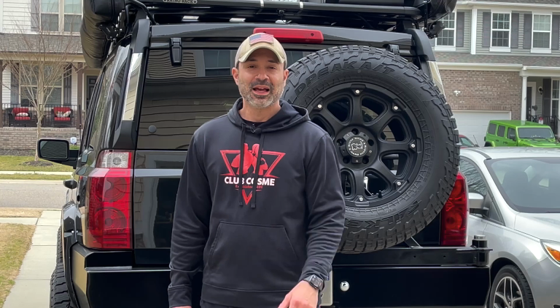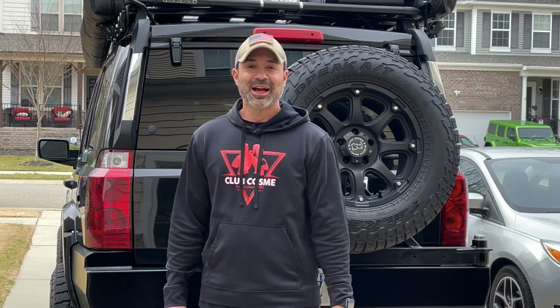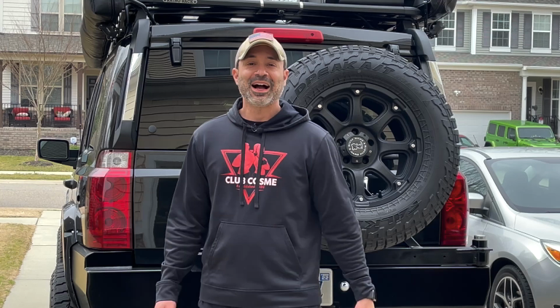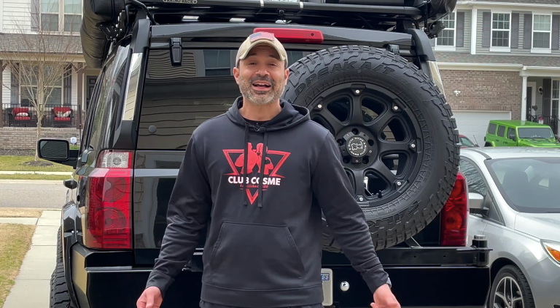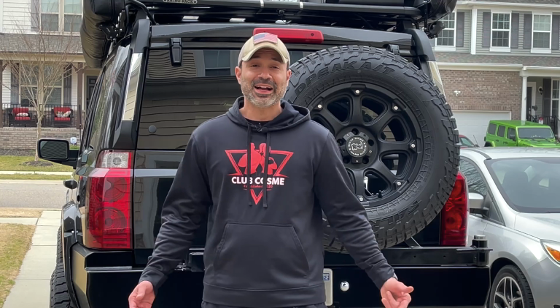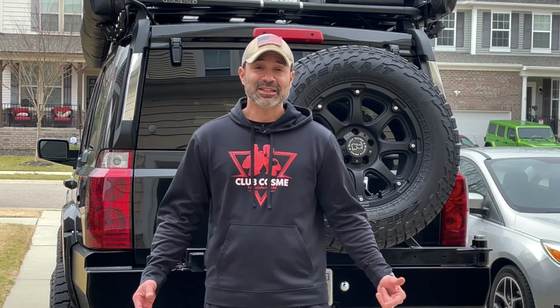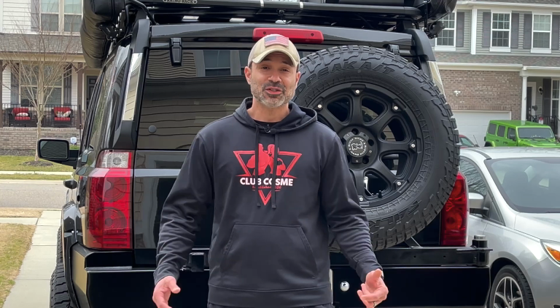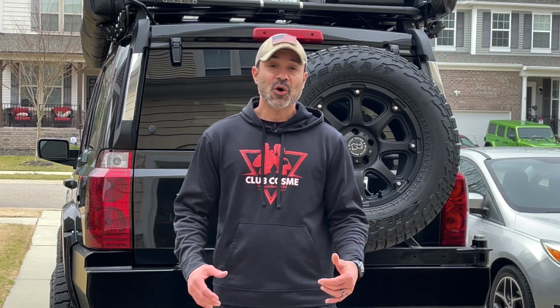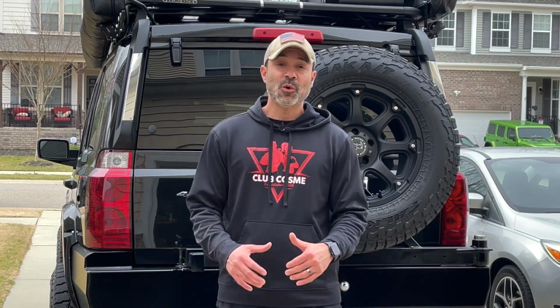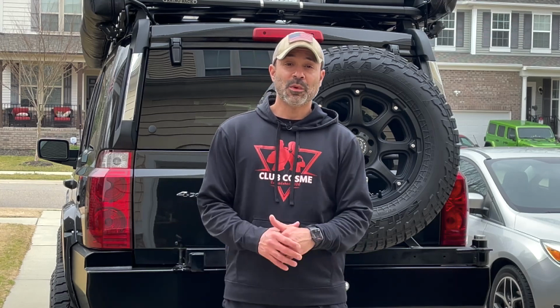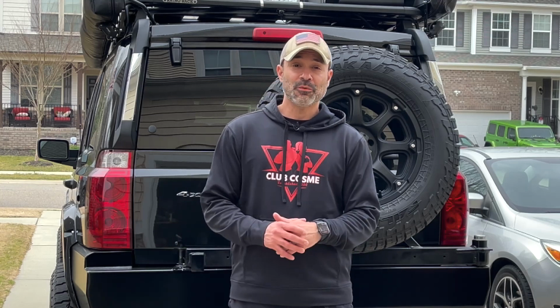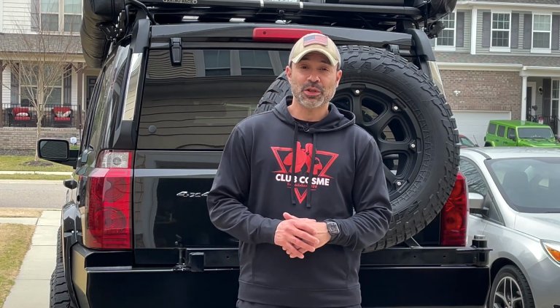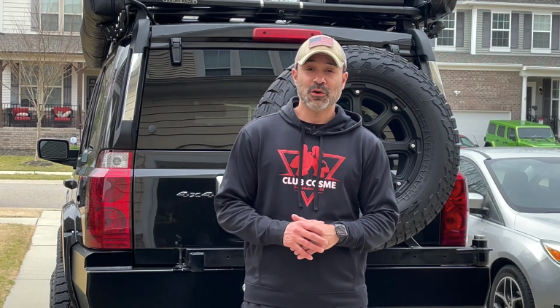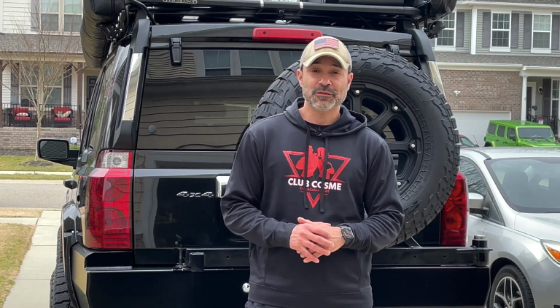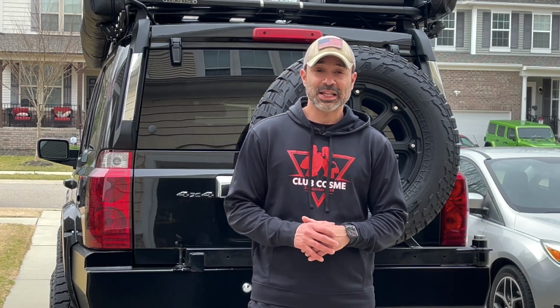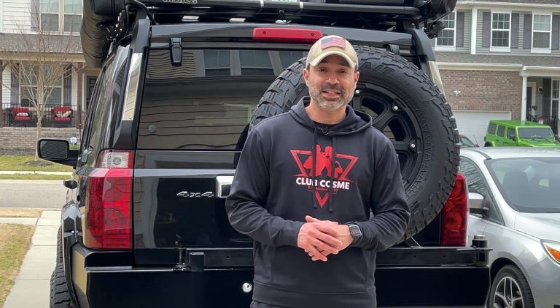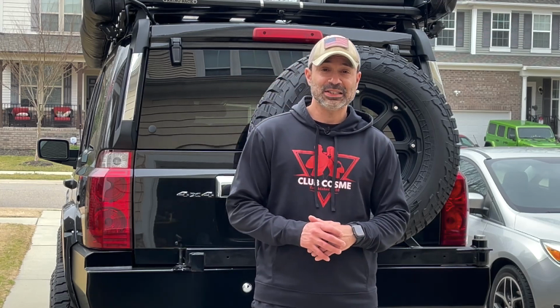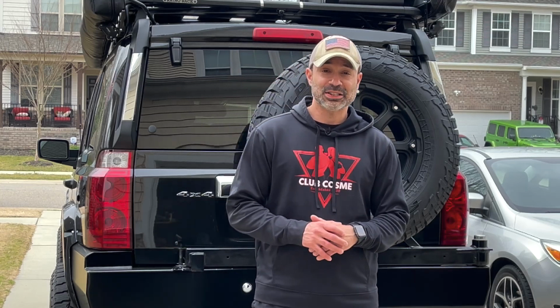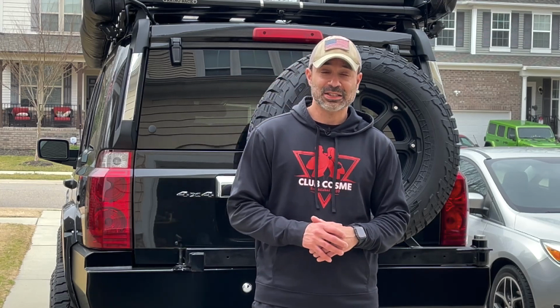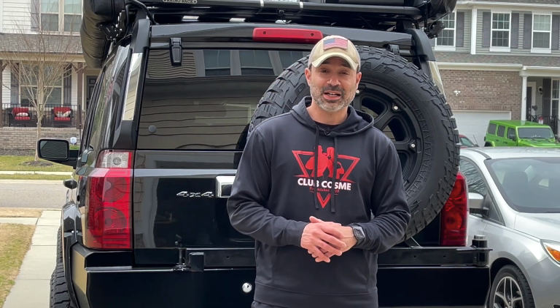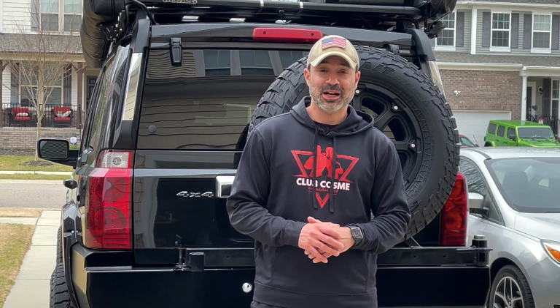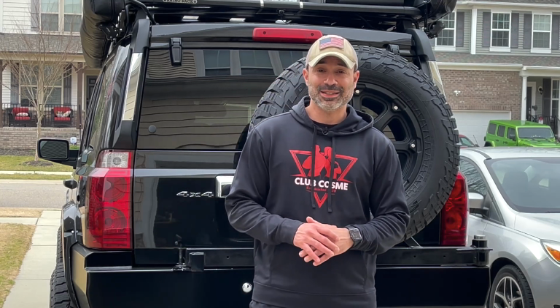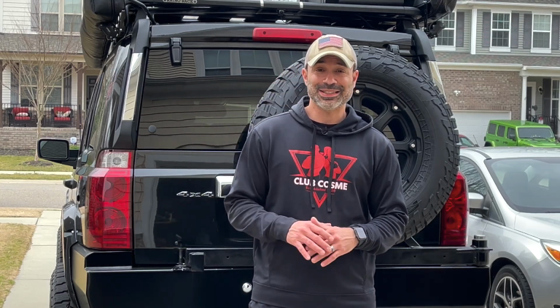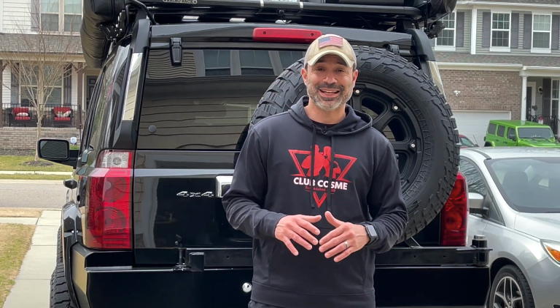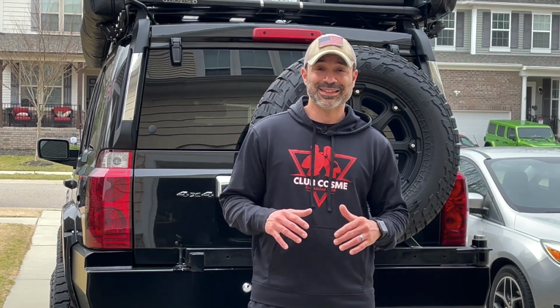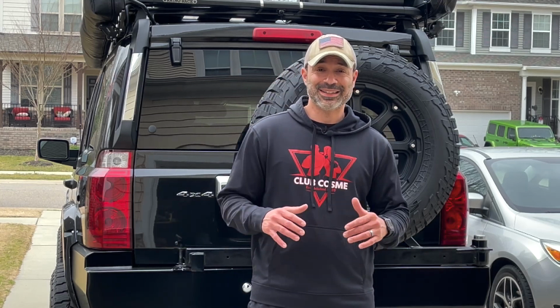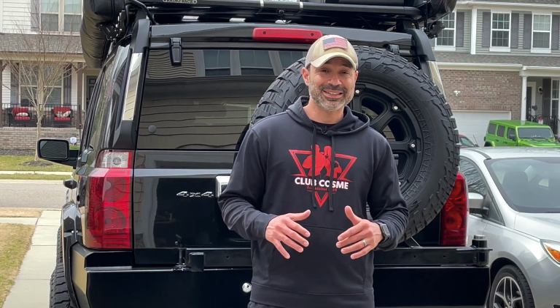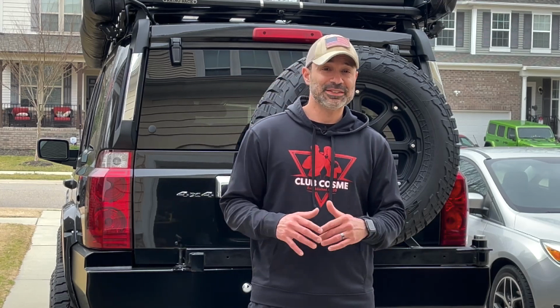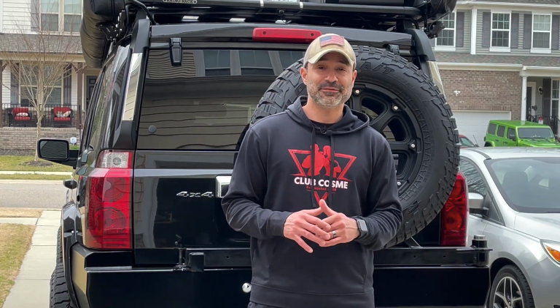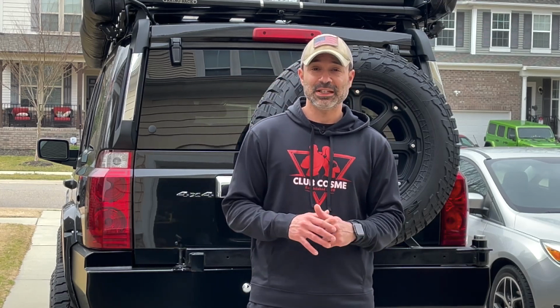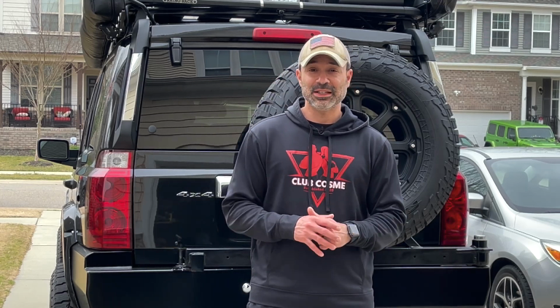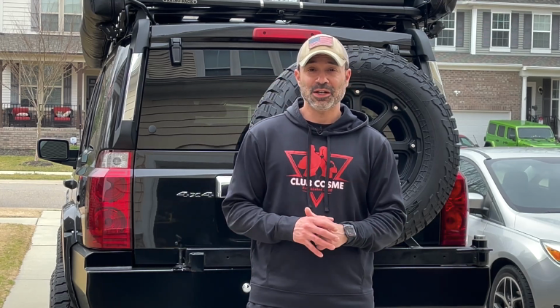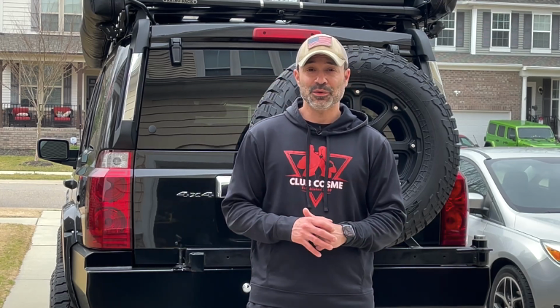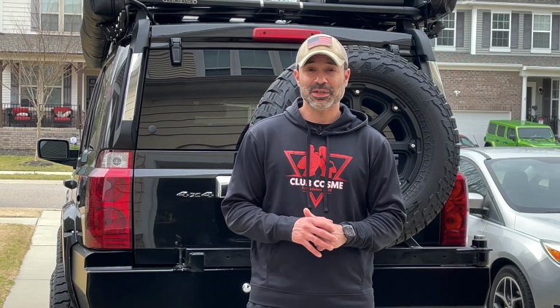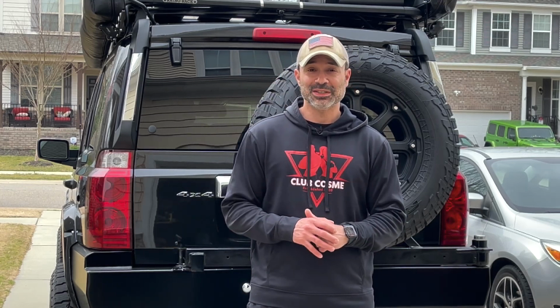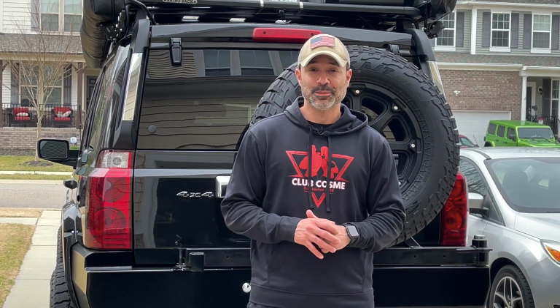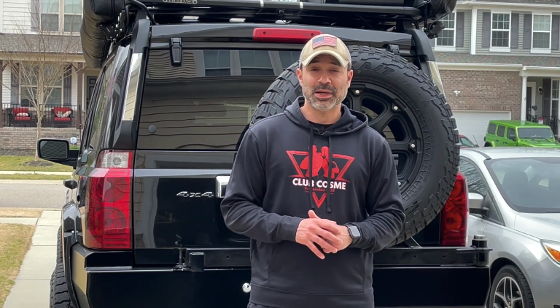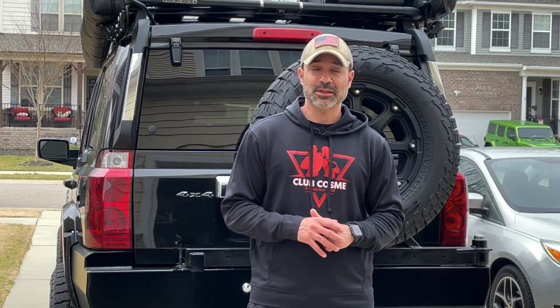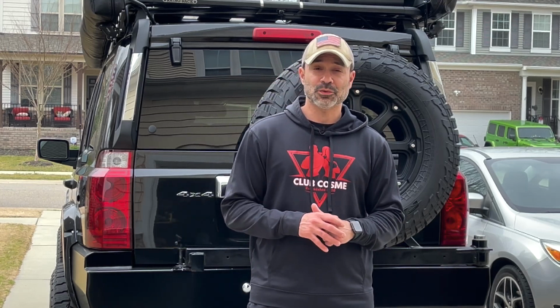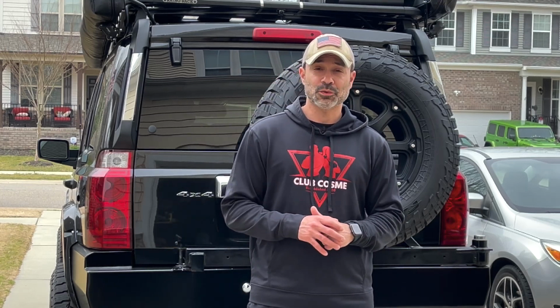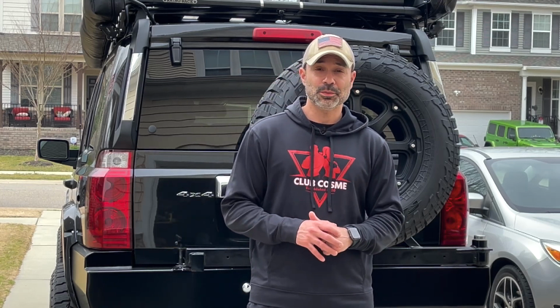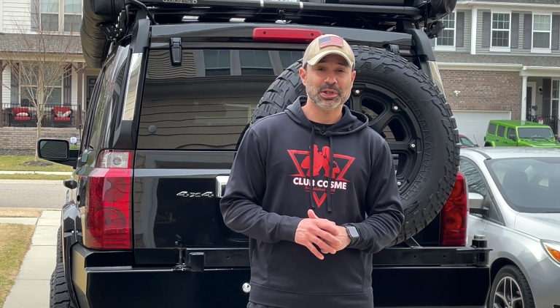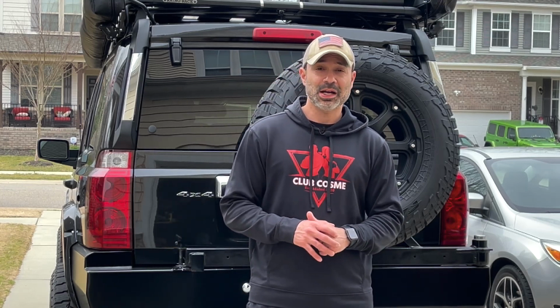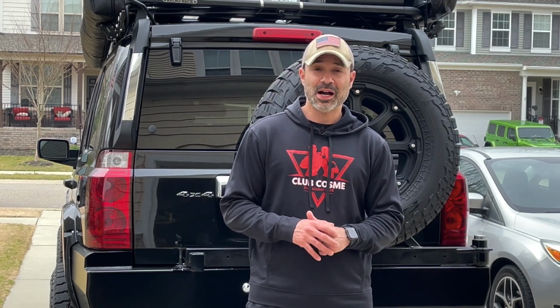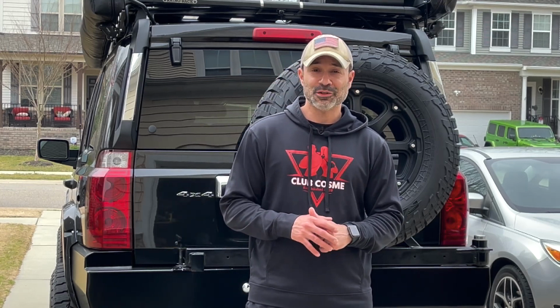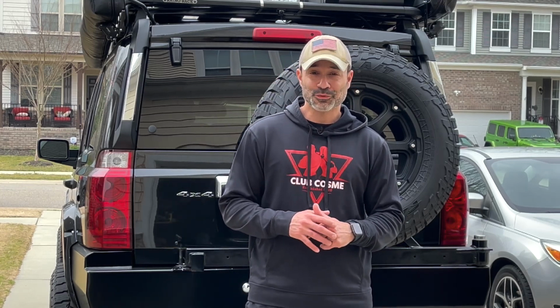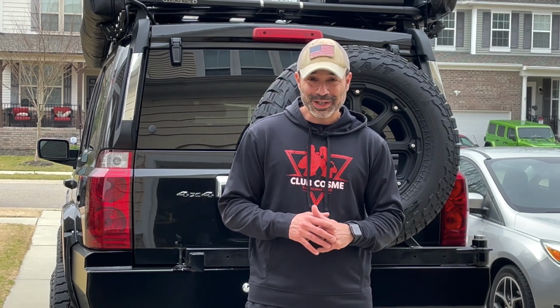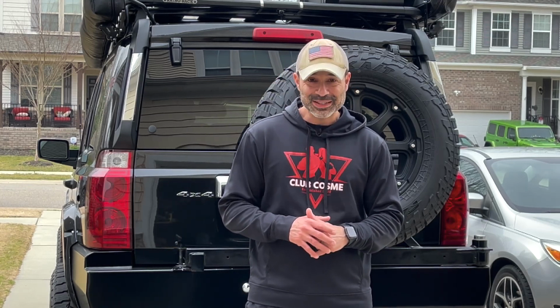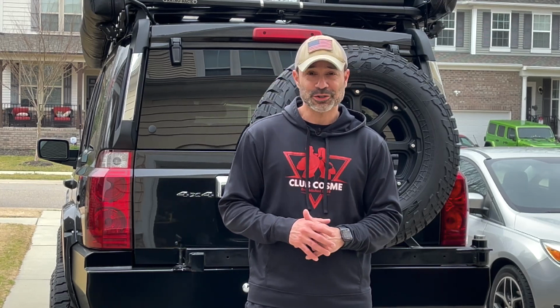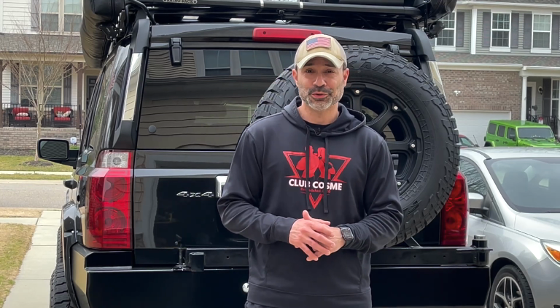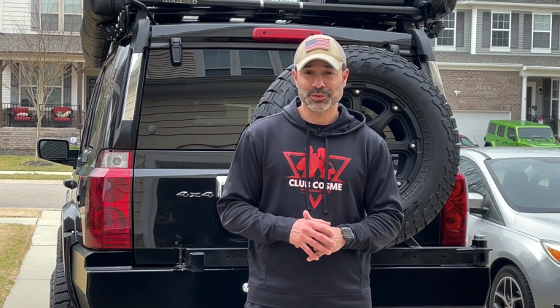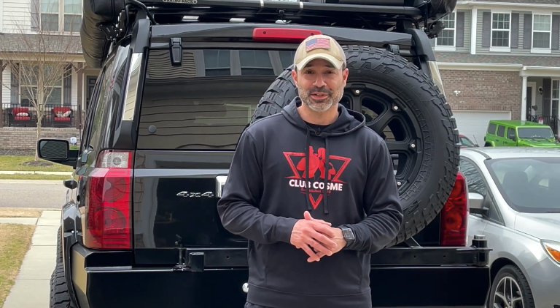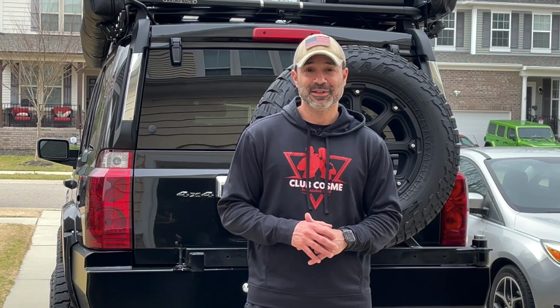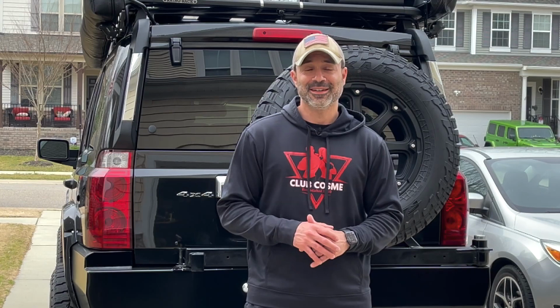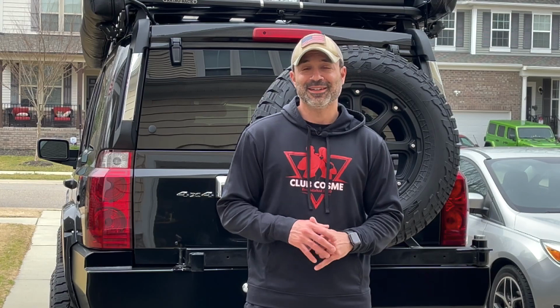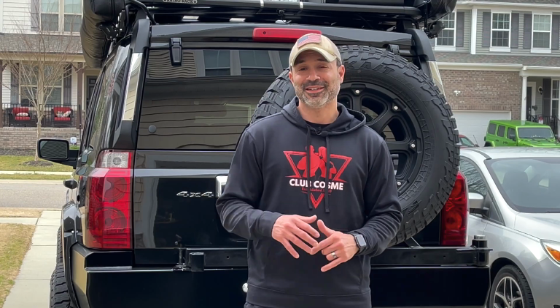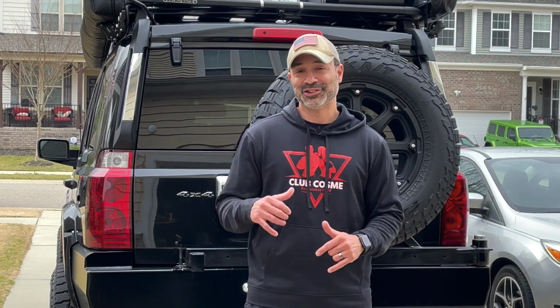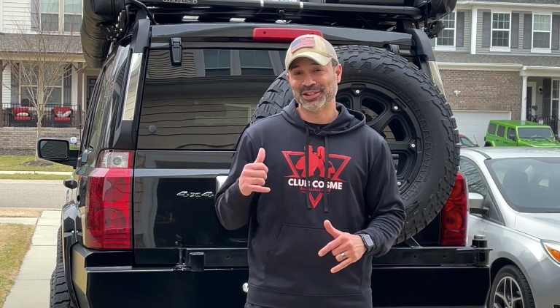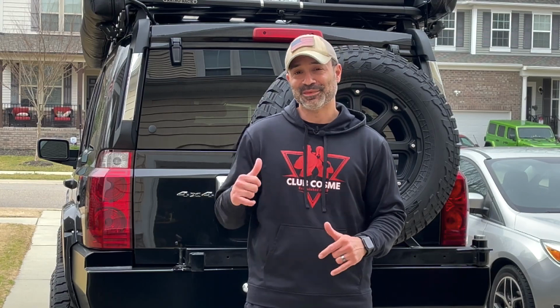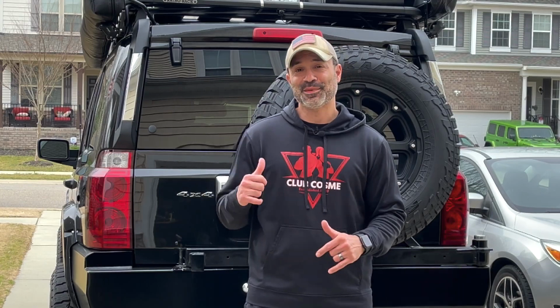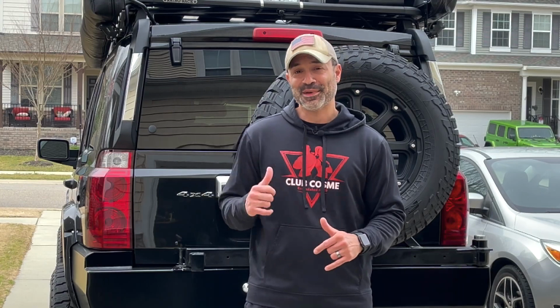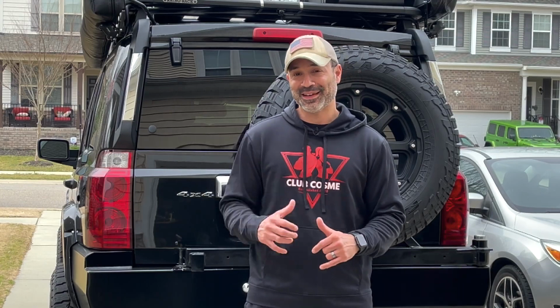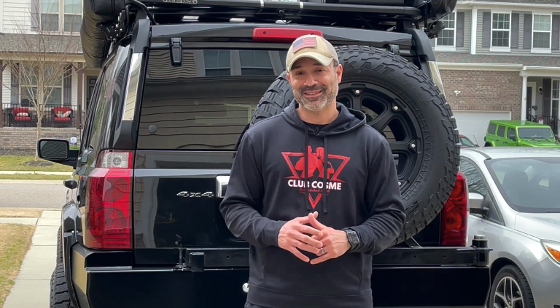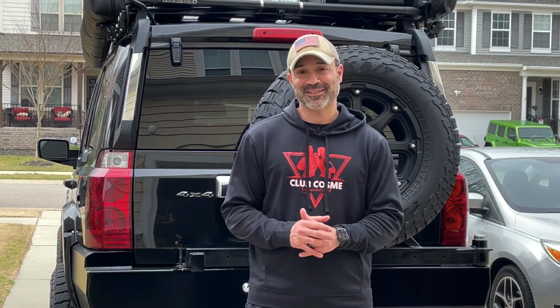Hi guys, Omar with Overlanding Just Cause, and this video is about the Rubicon Rescuer, the Jeep Commander.